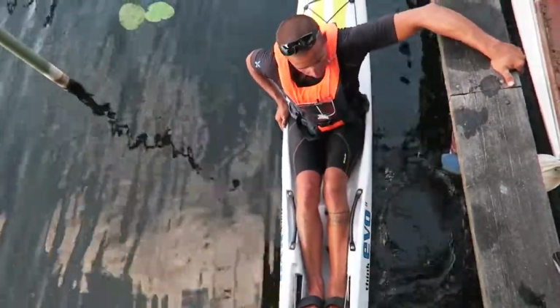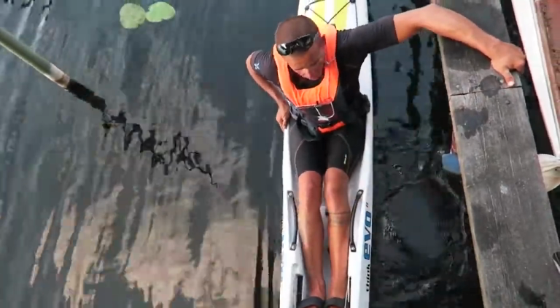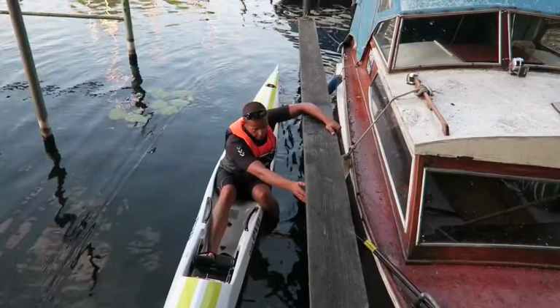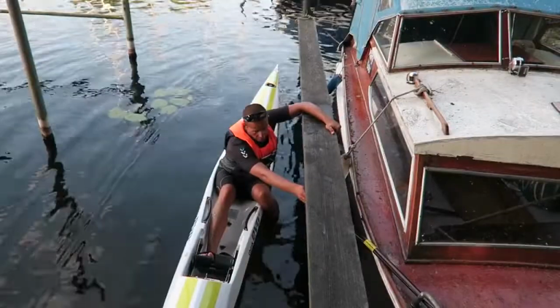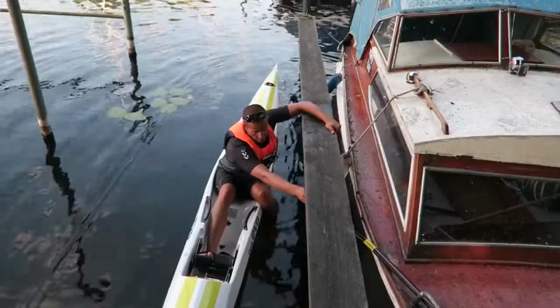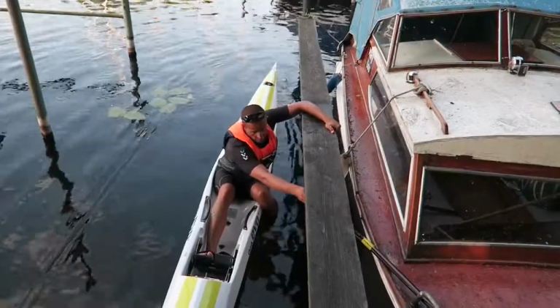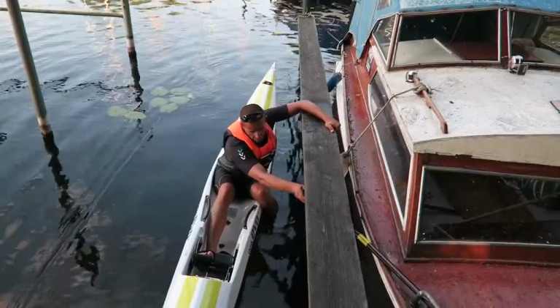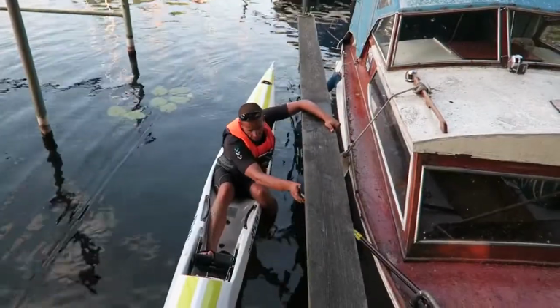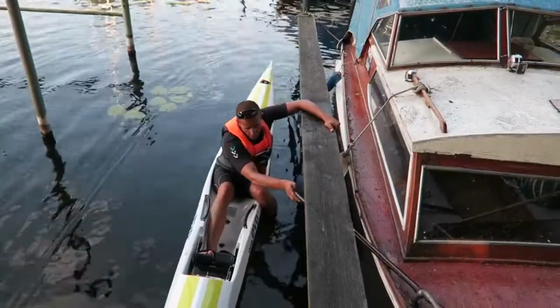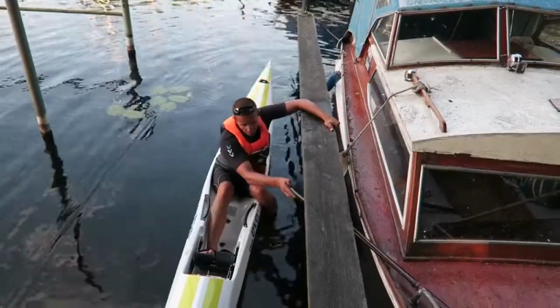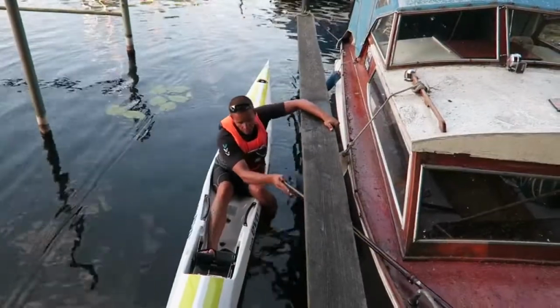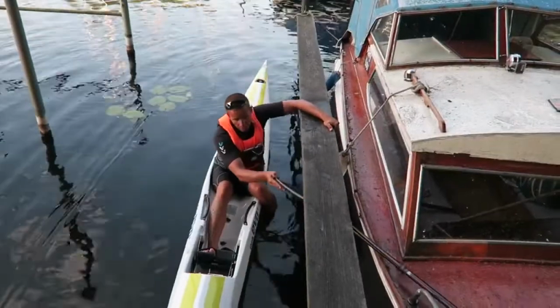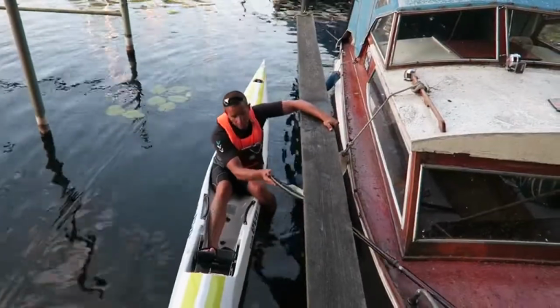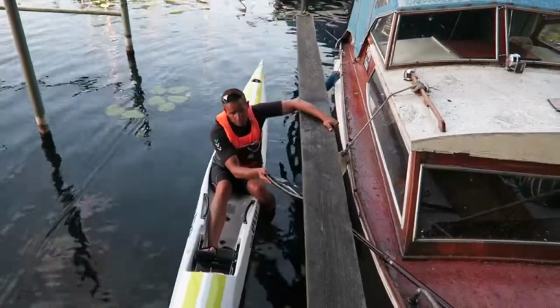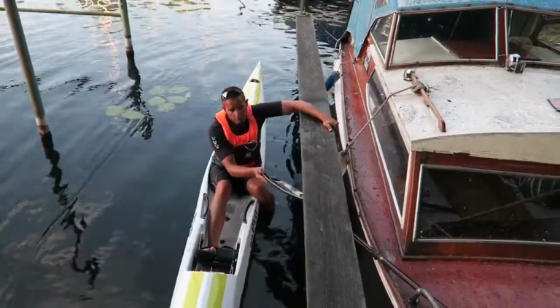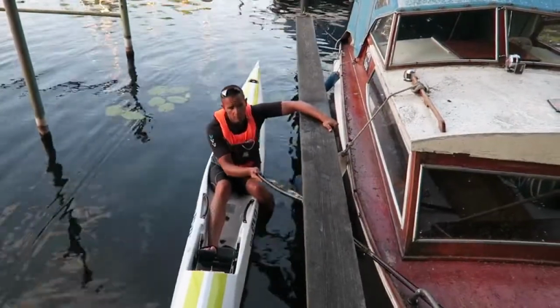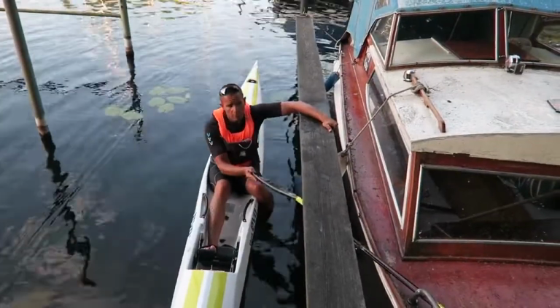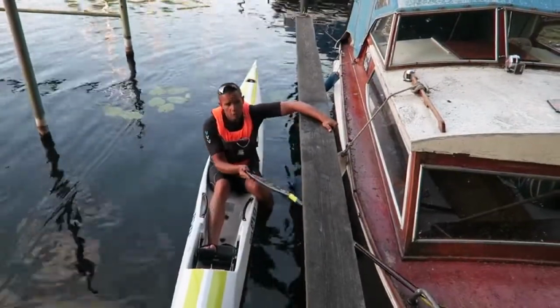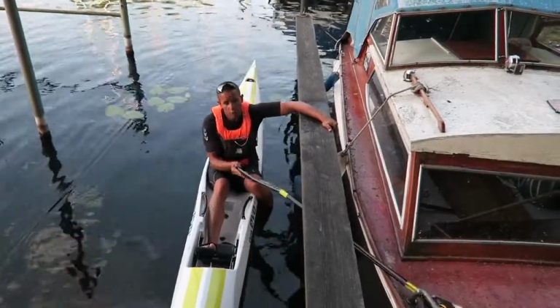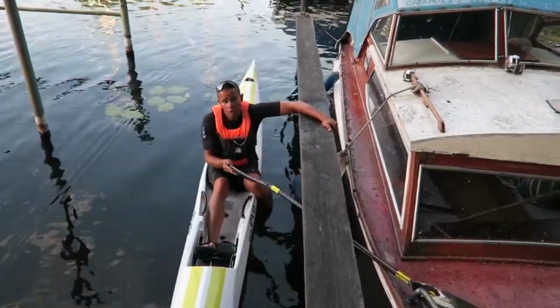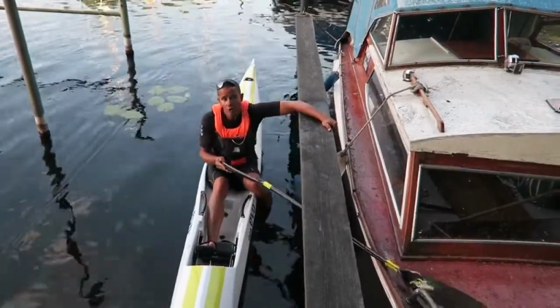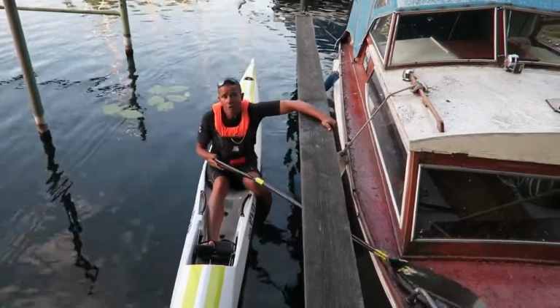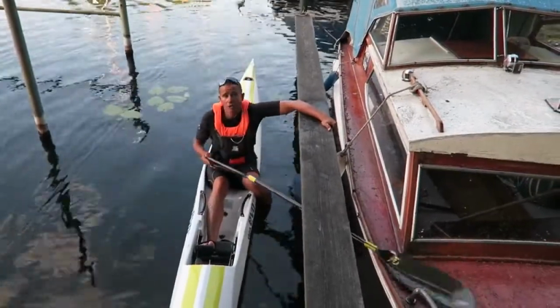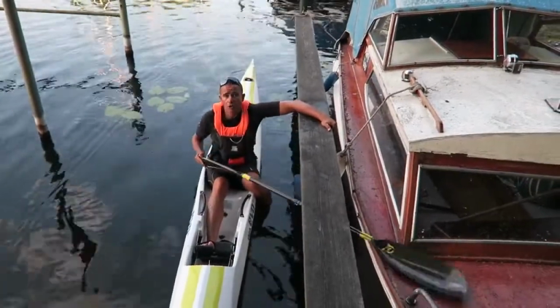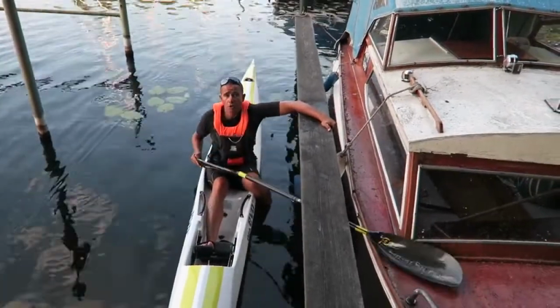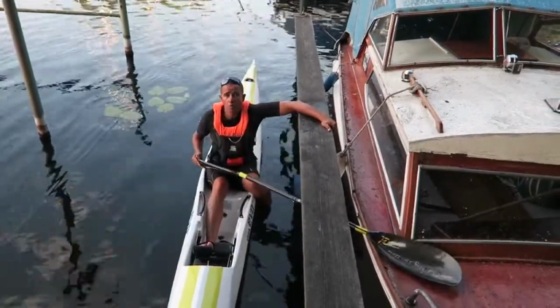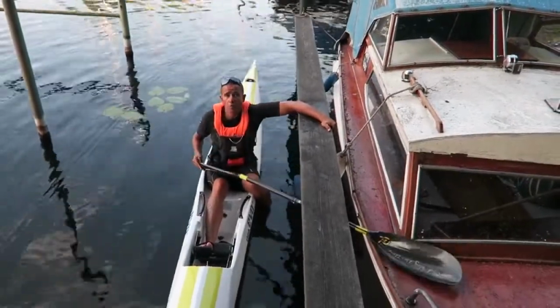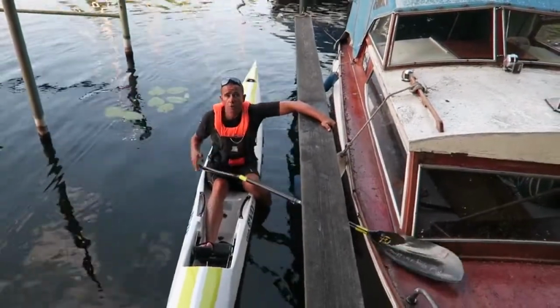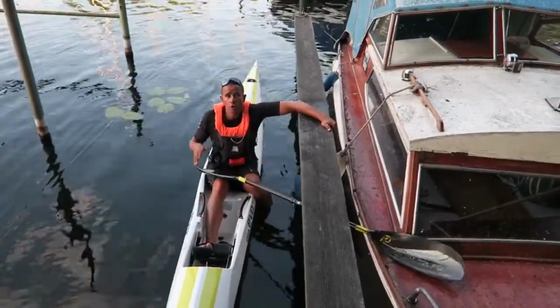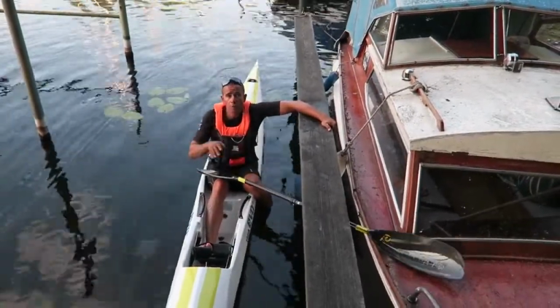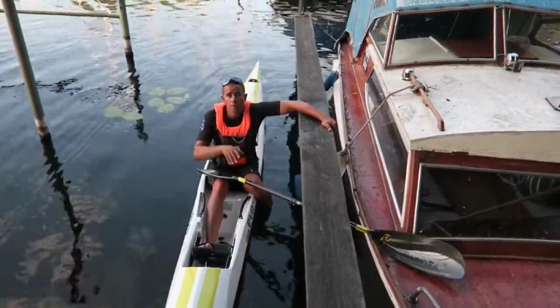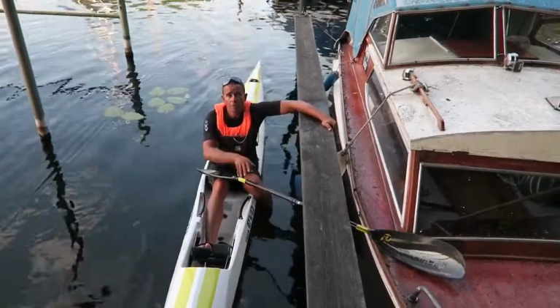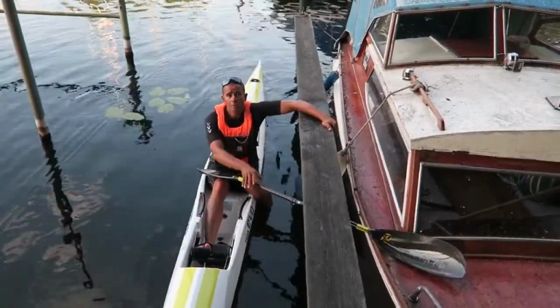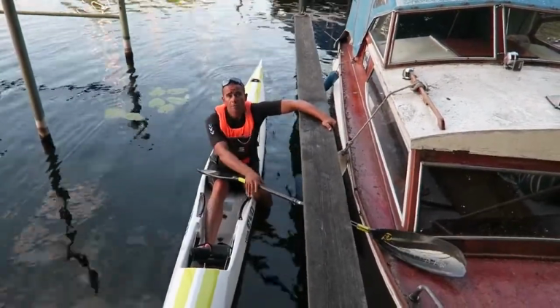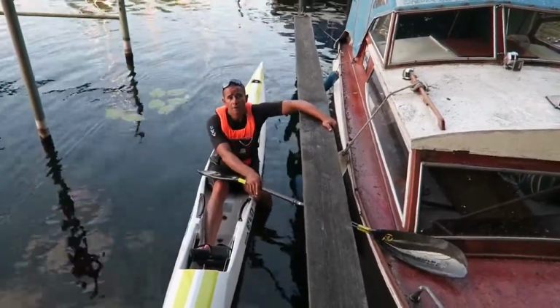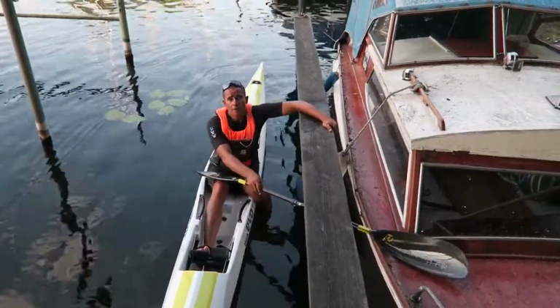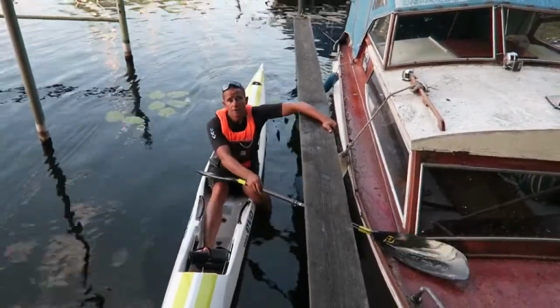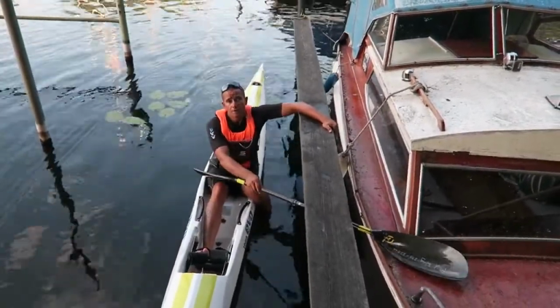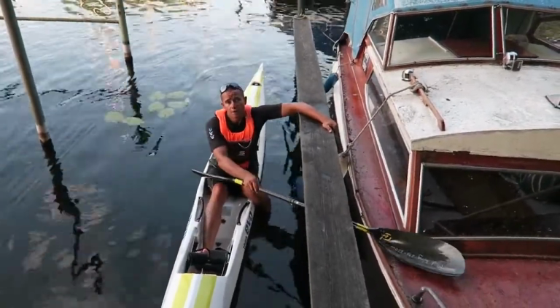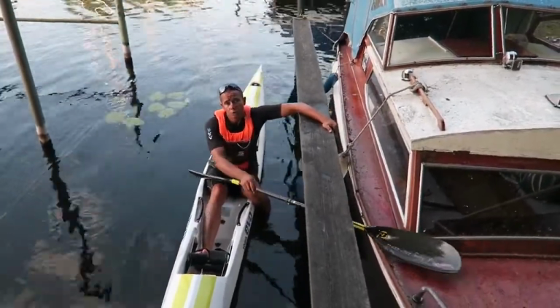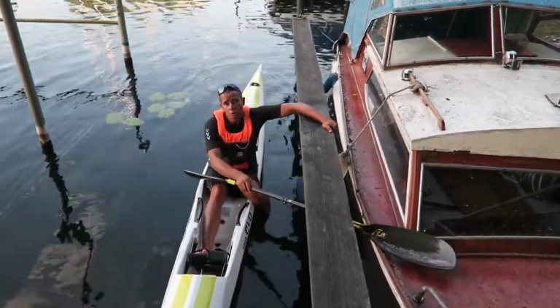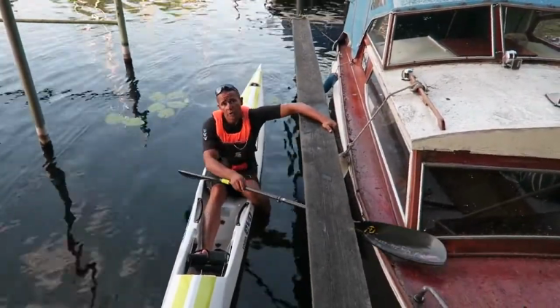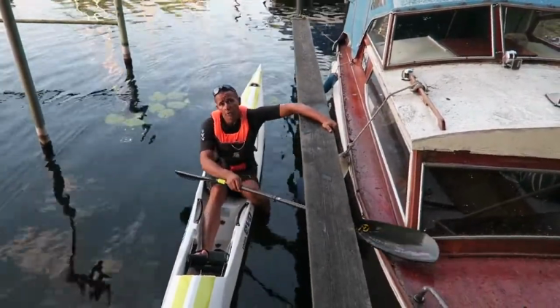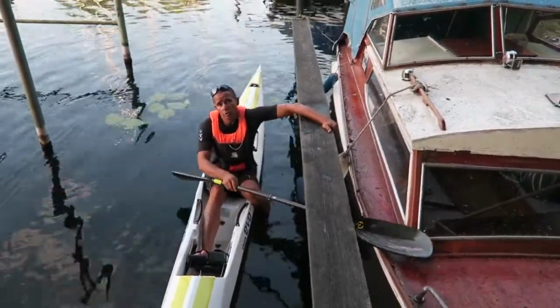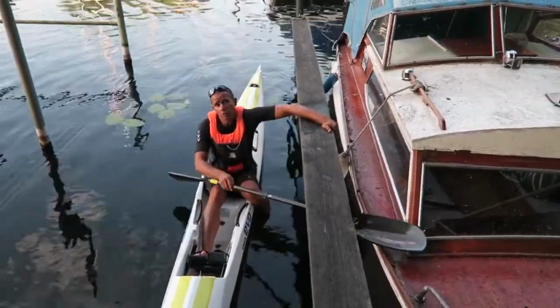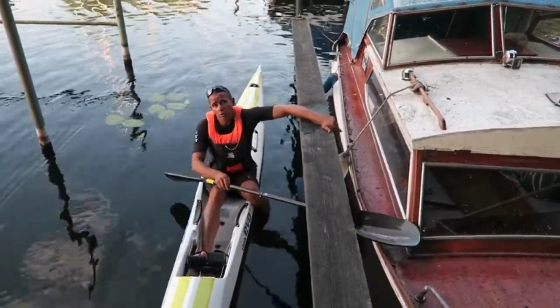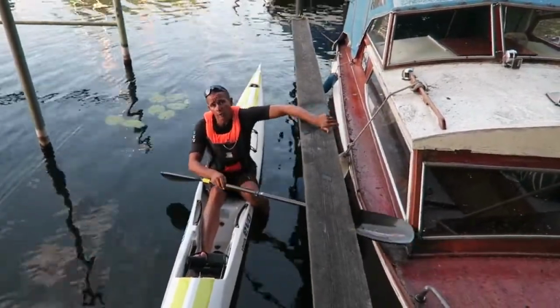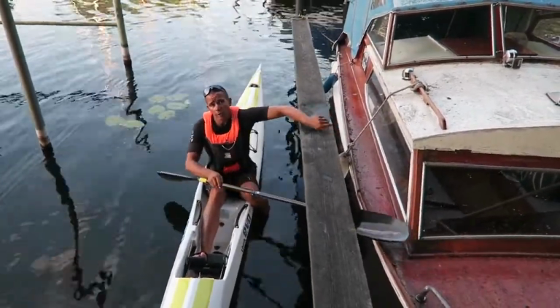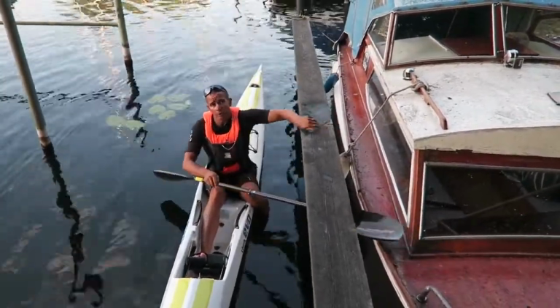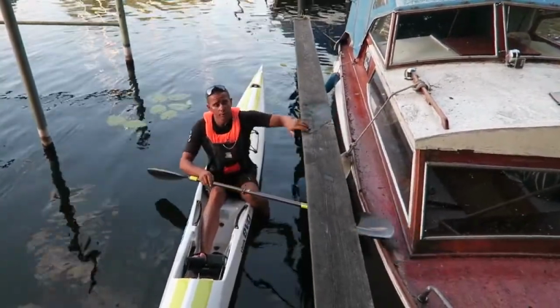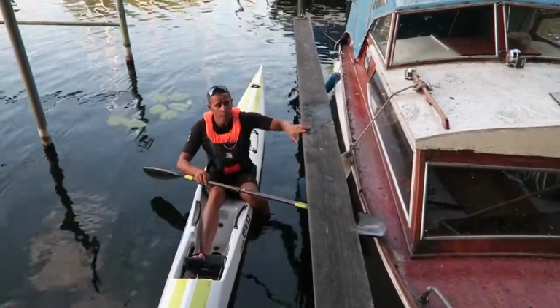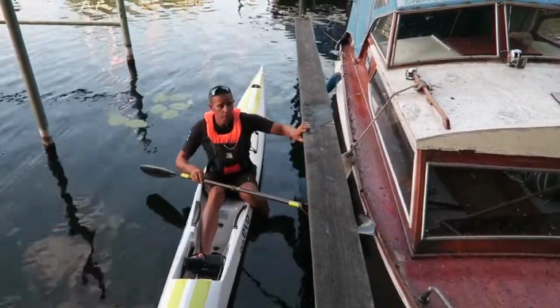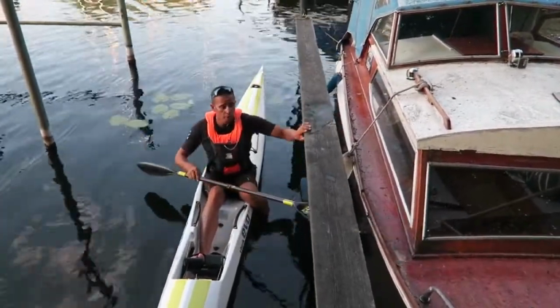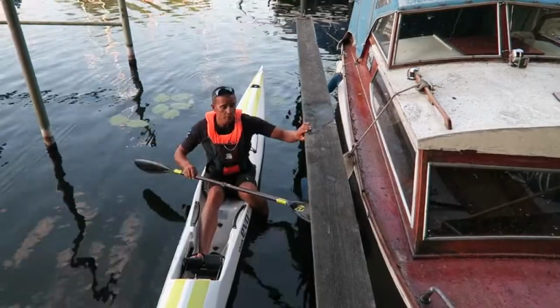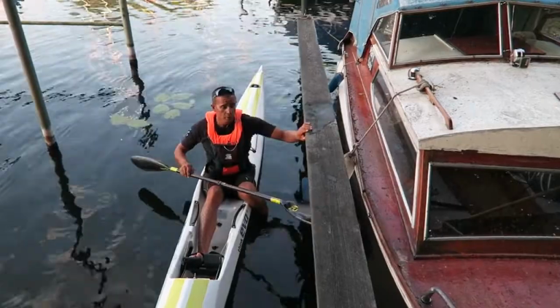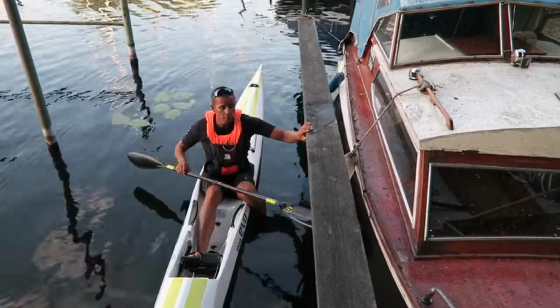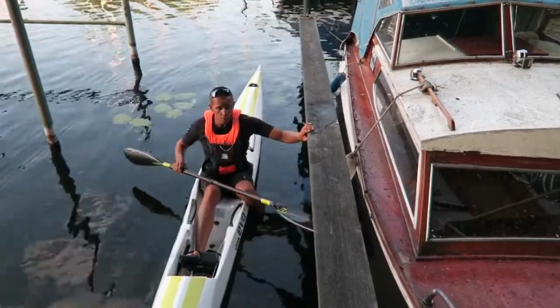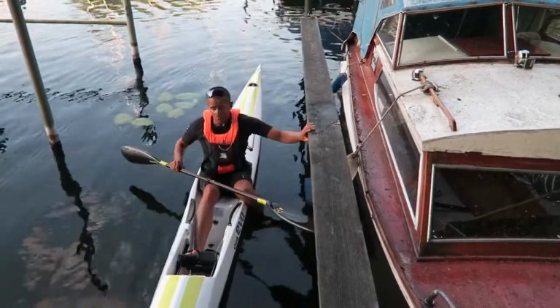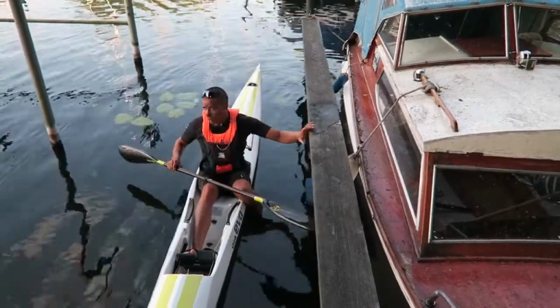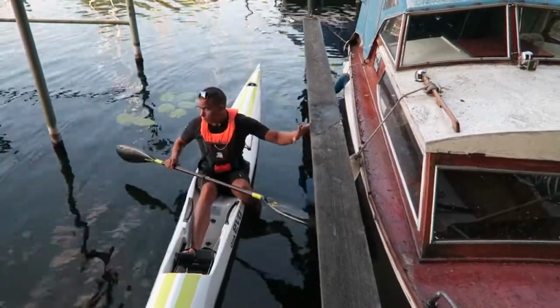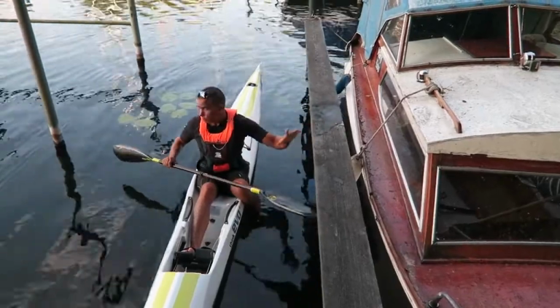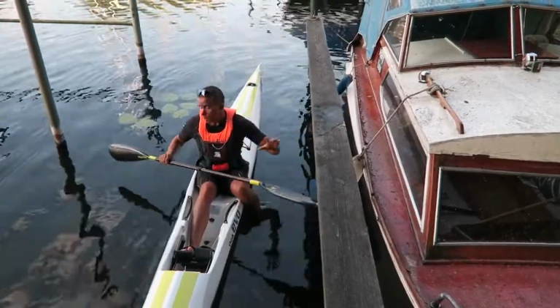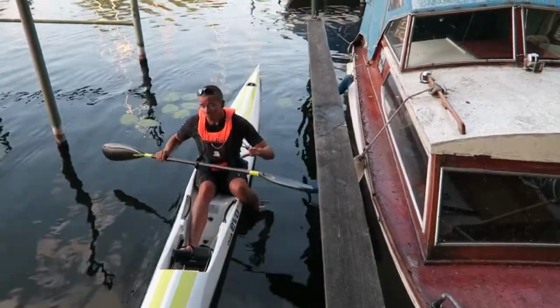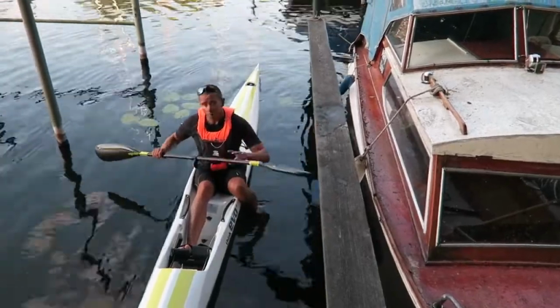Then you can take your paddle, or you can ask your paddling buddy to hand you your paddle, and you are ready to go.